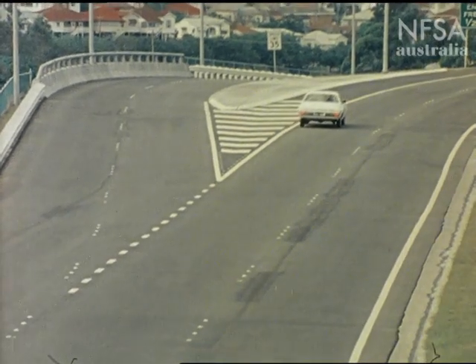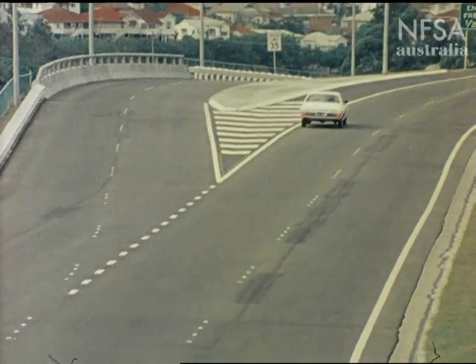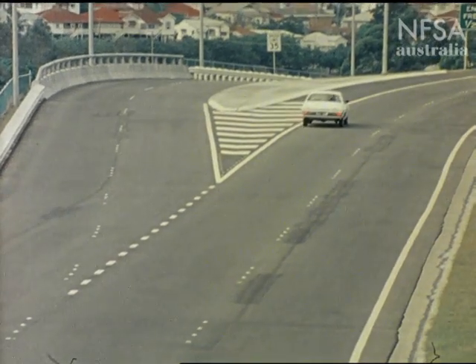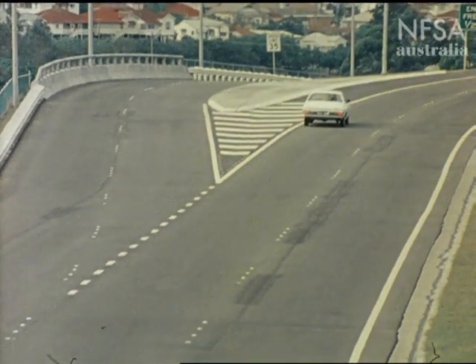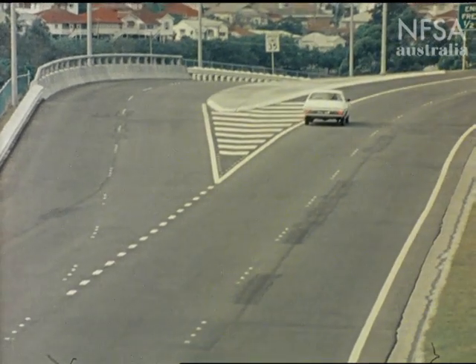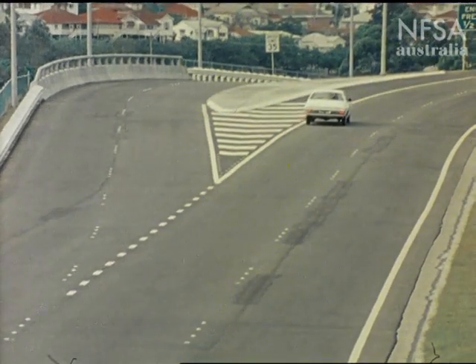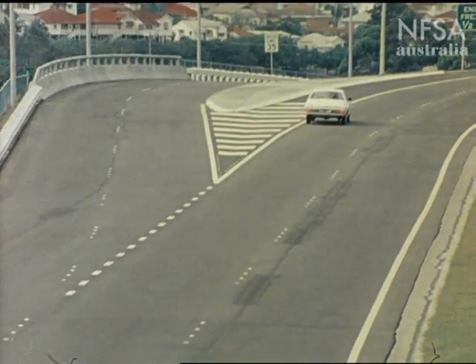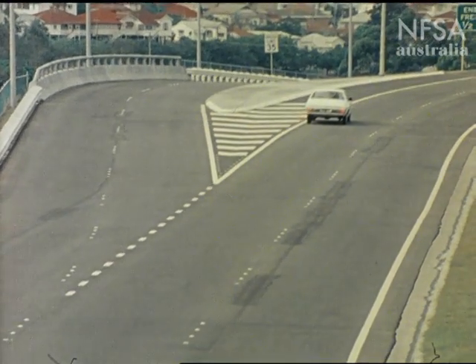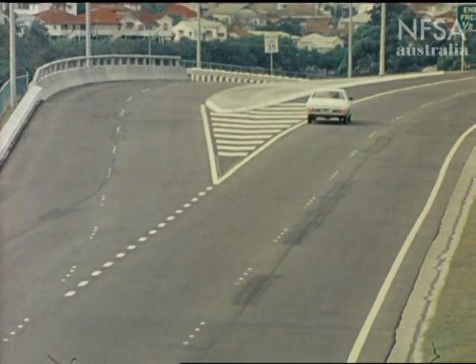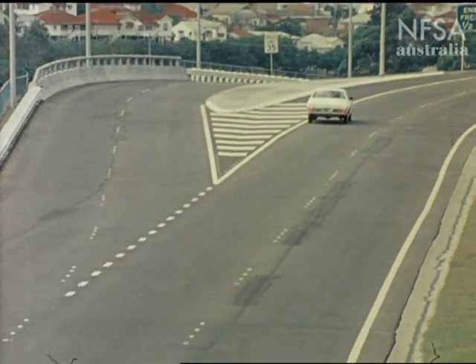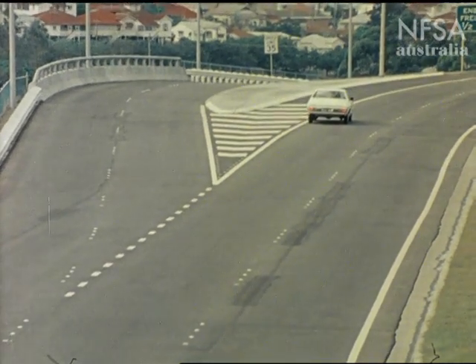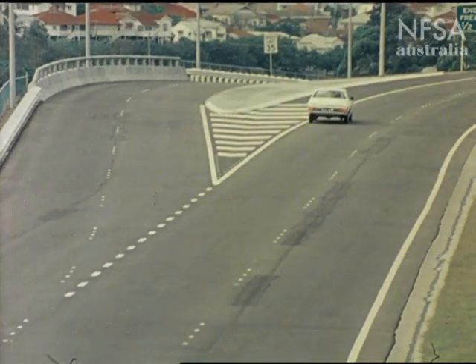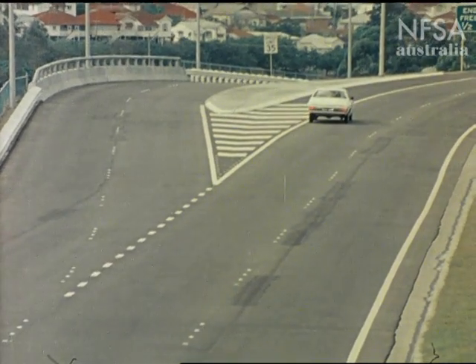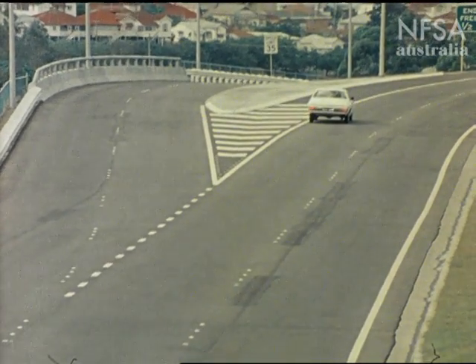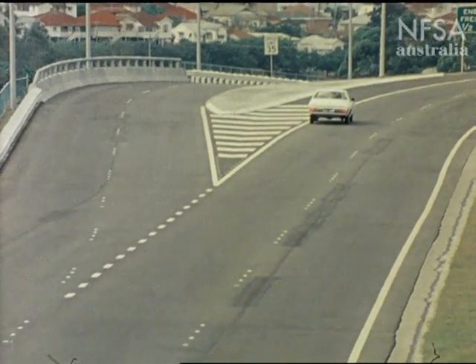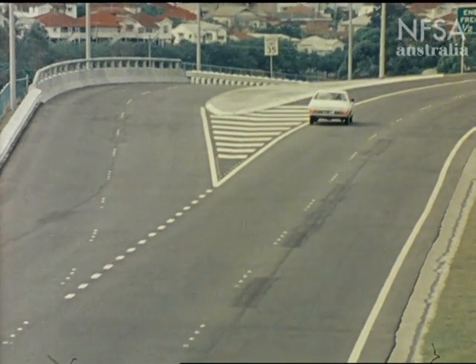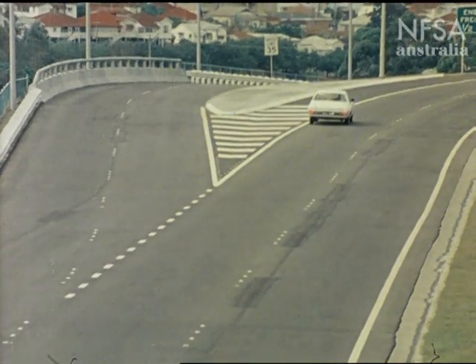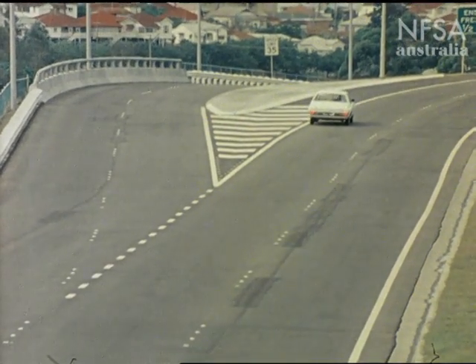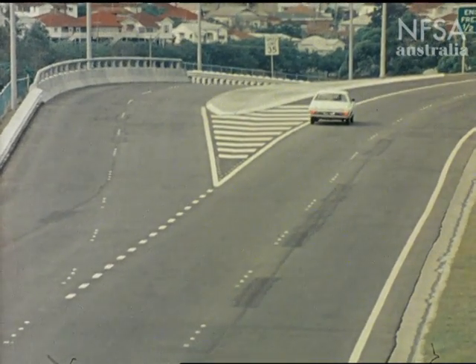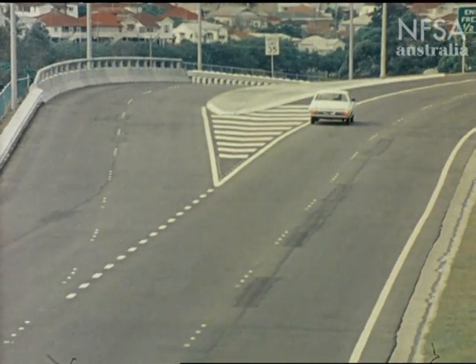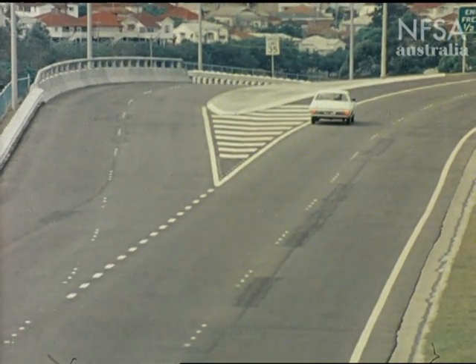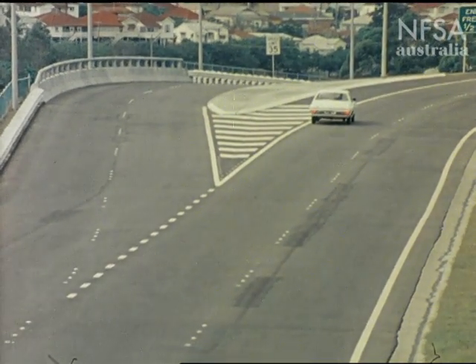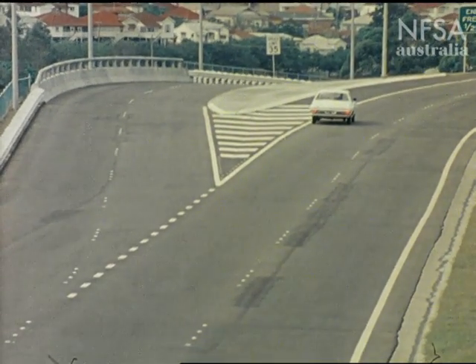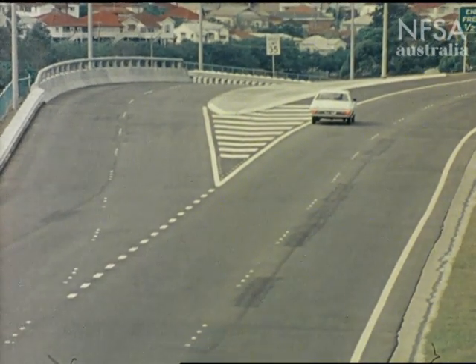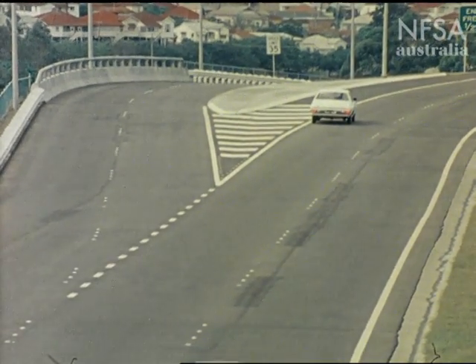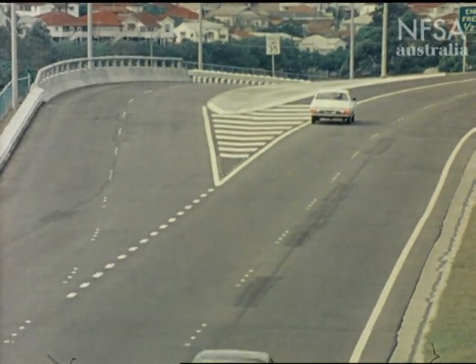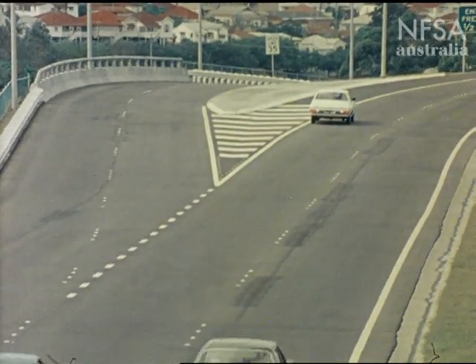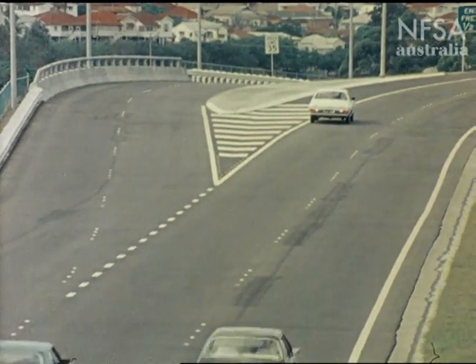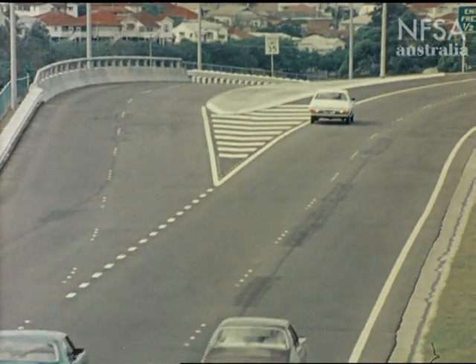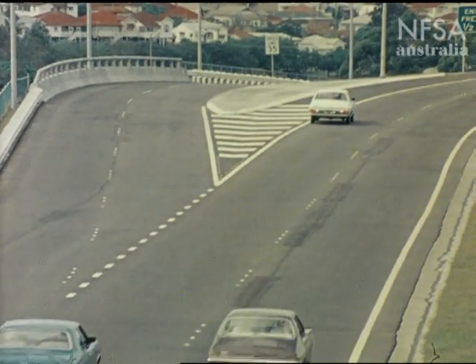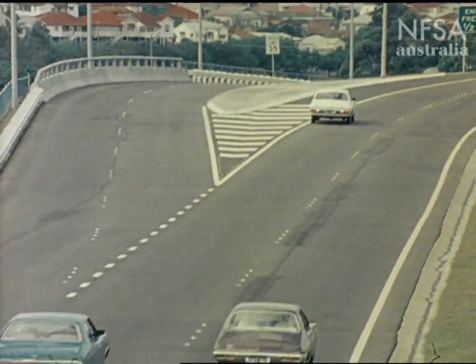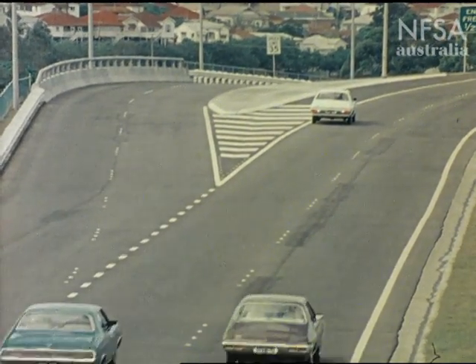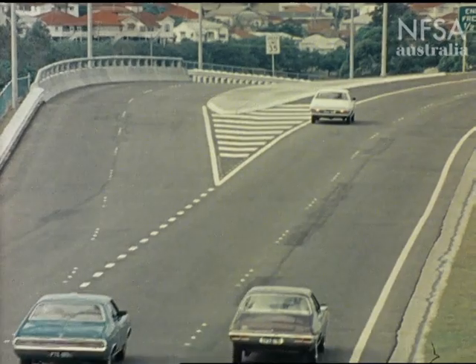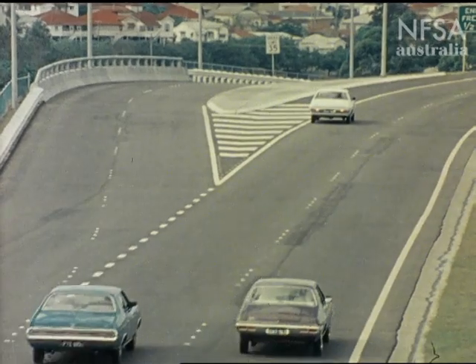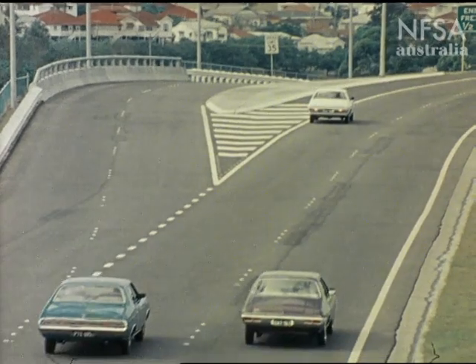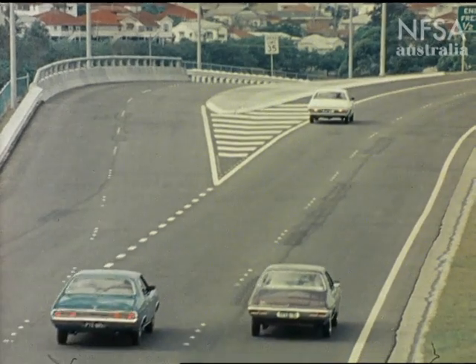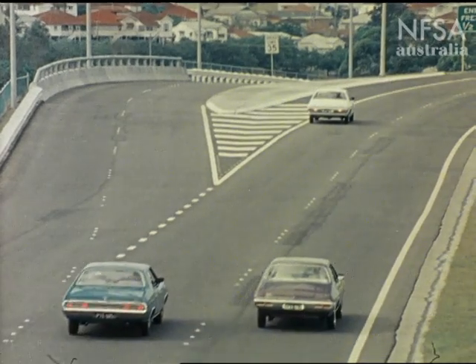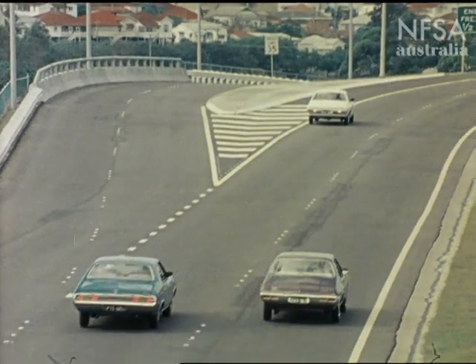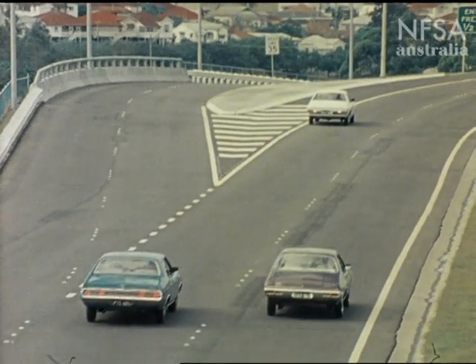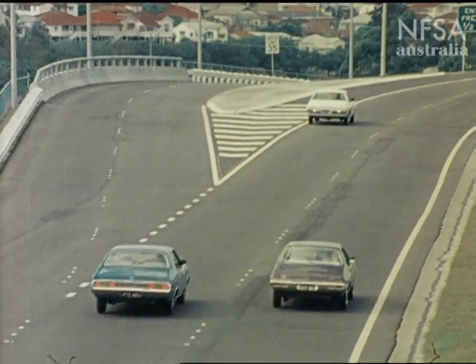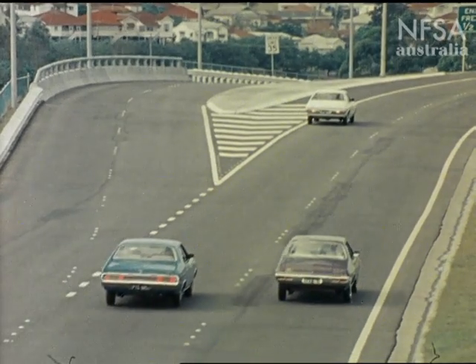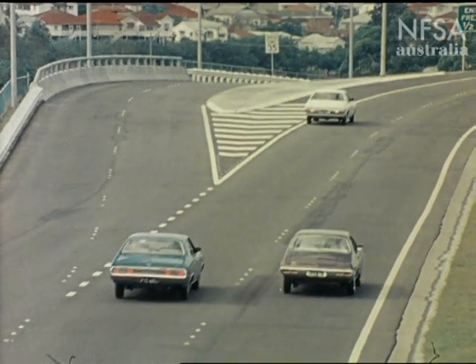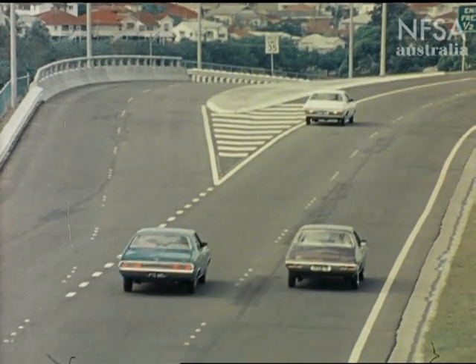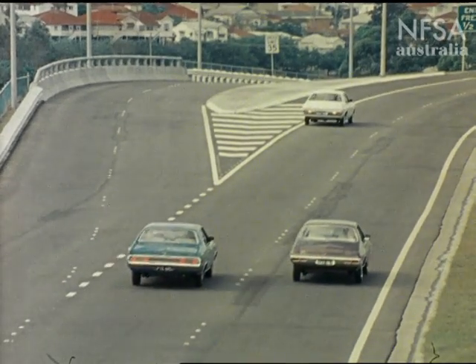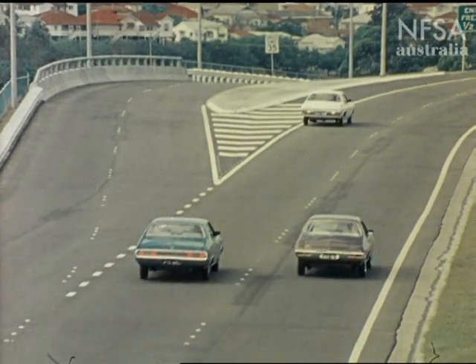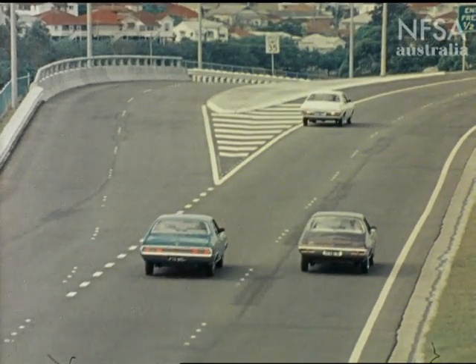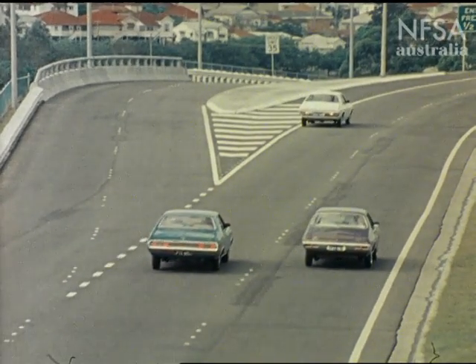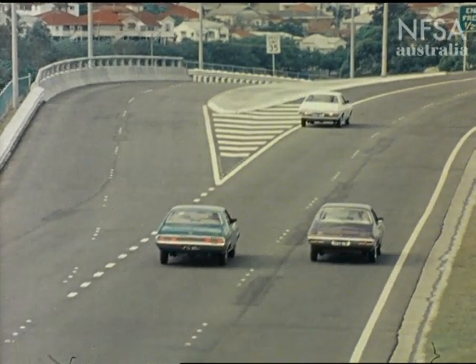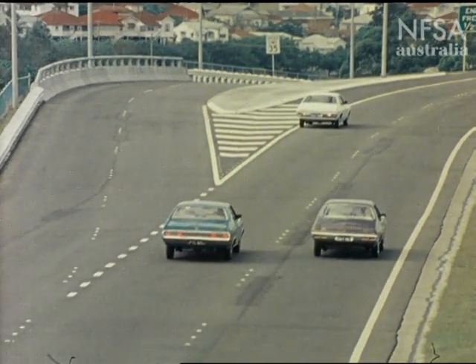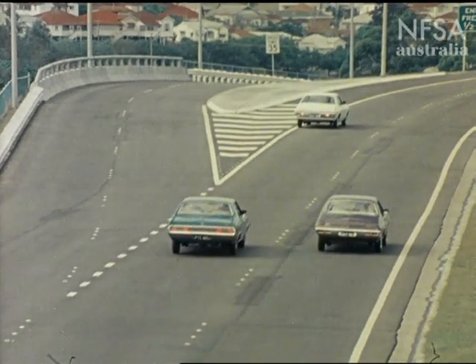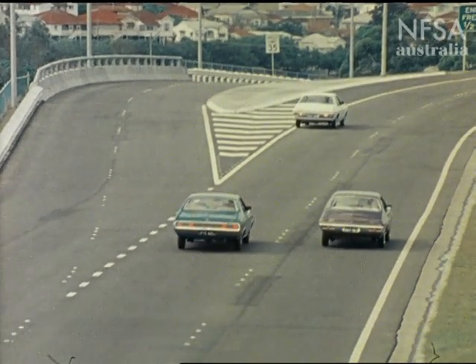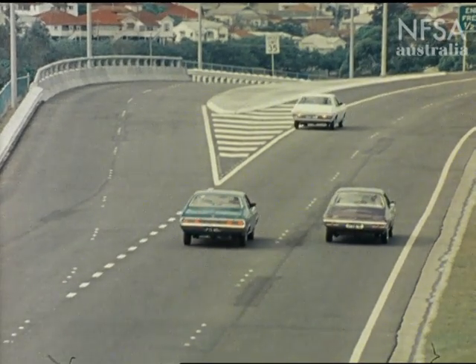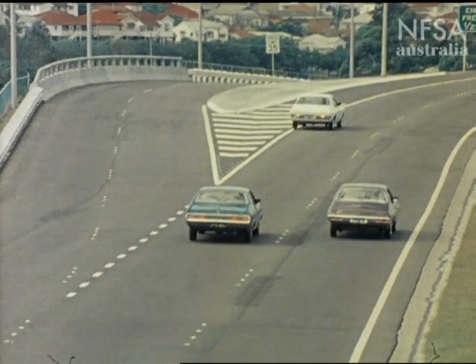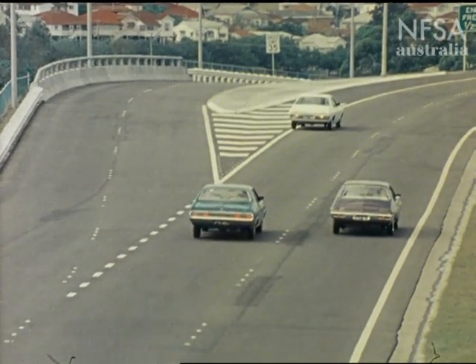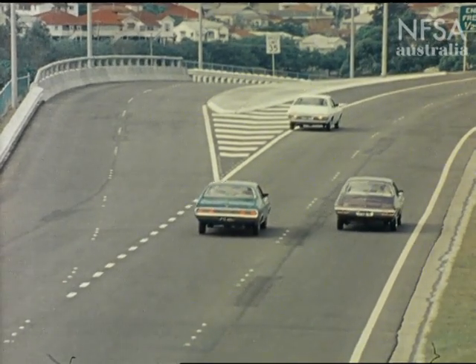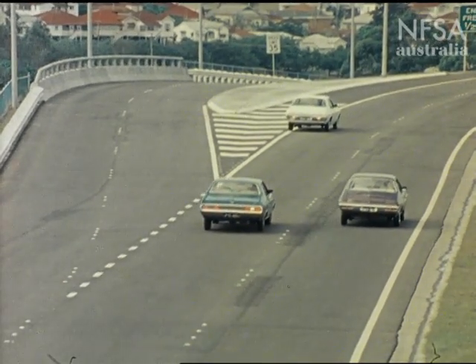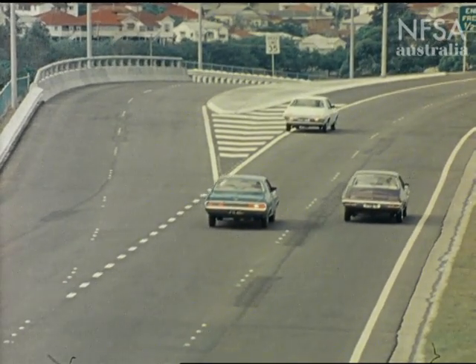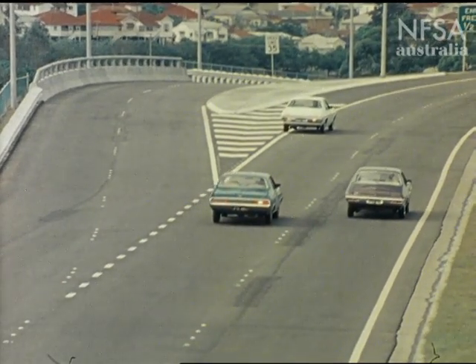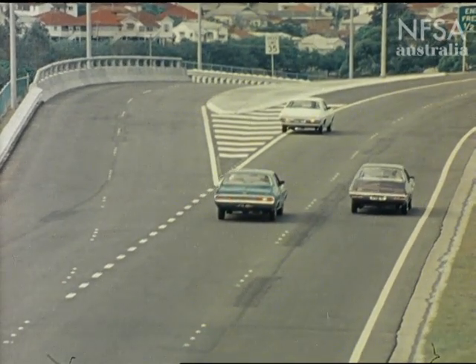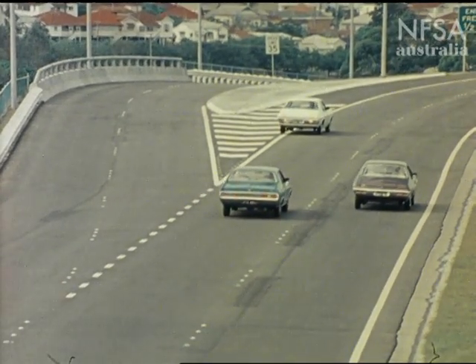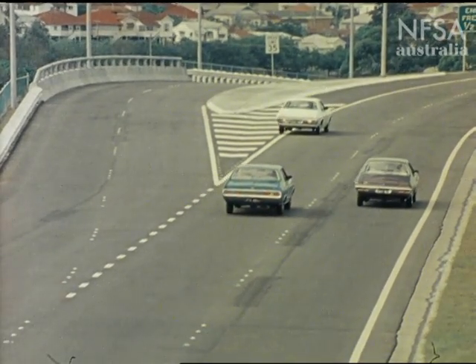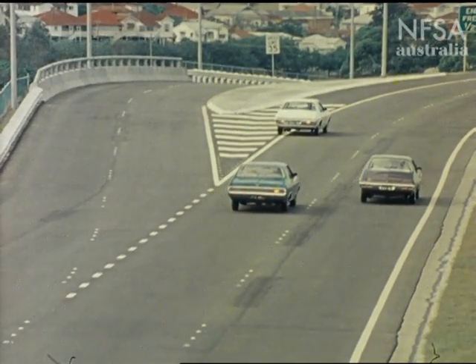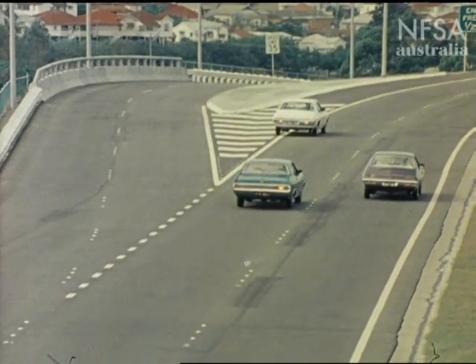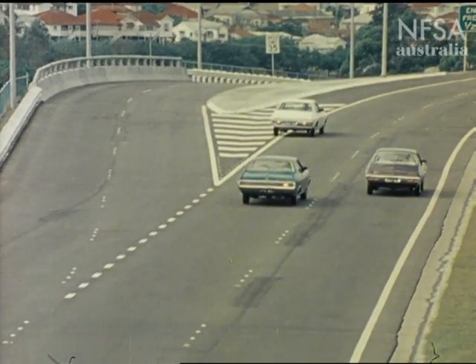Never stop on a freeway except in an emergency. And above all, don't reverse — even on the shoulder.